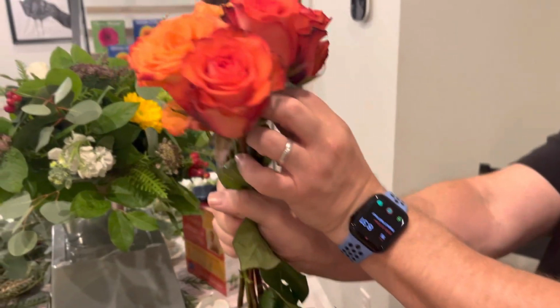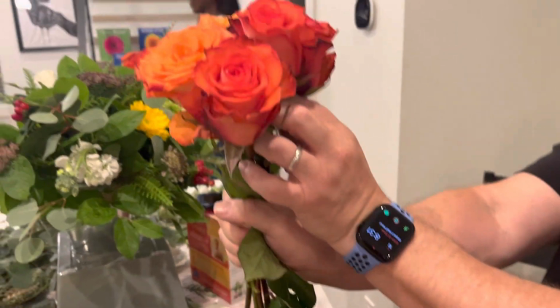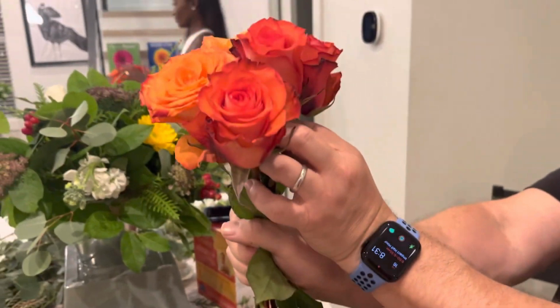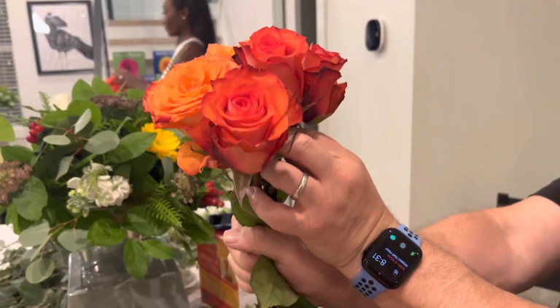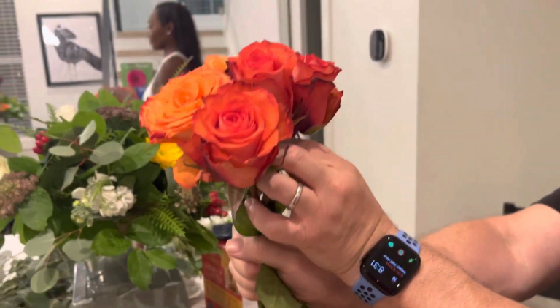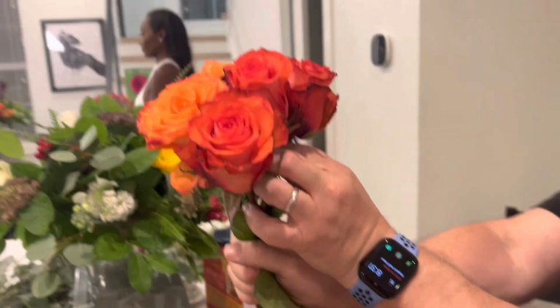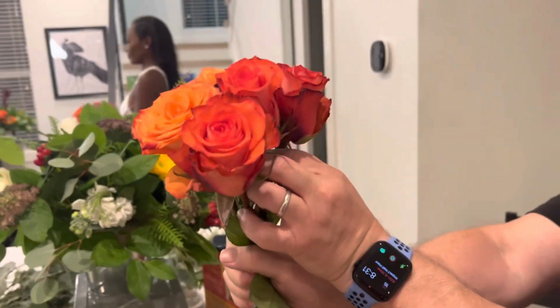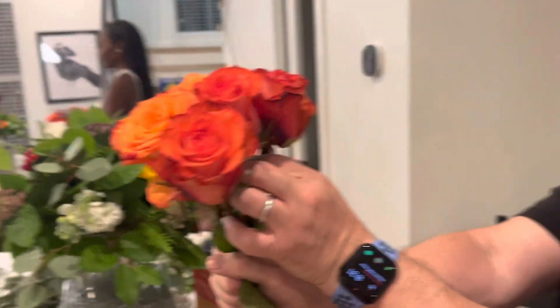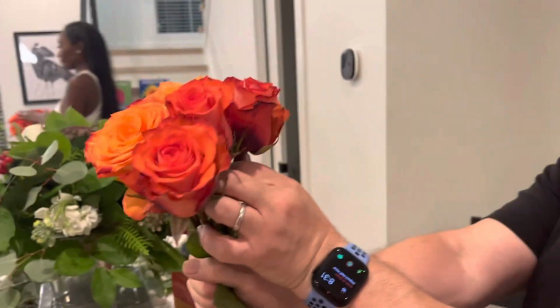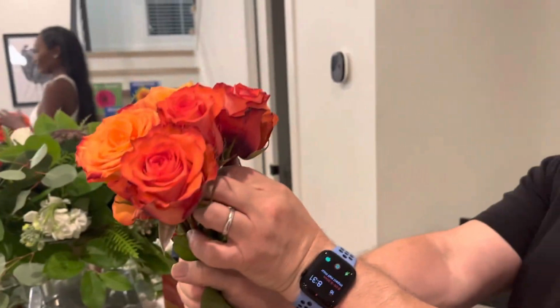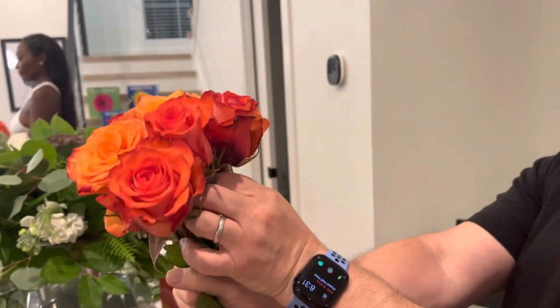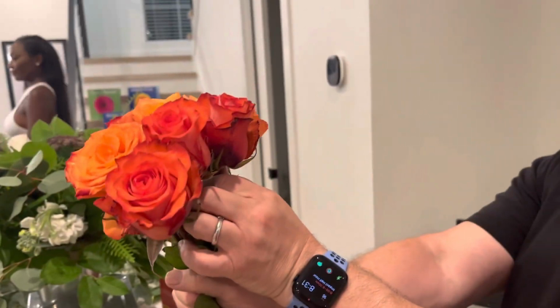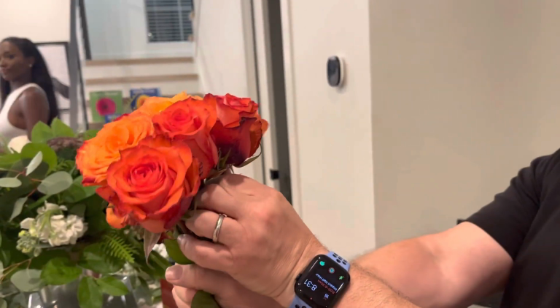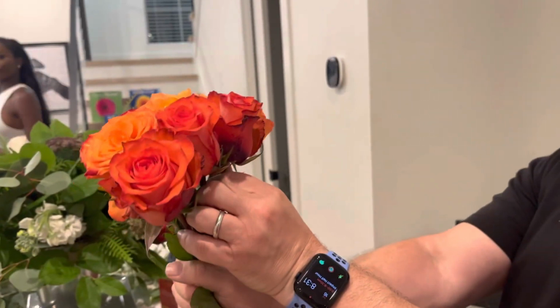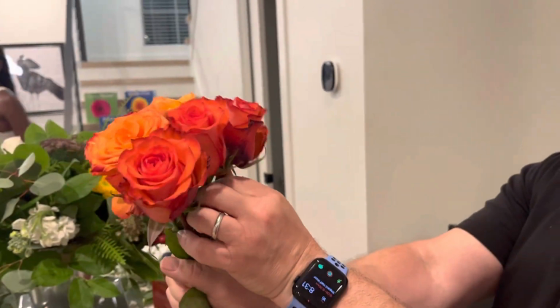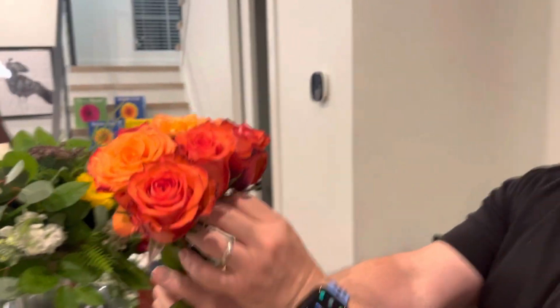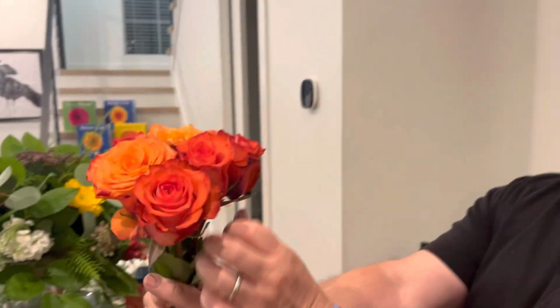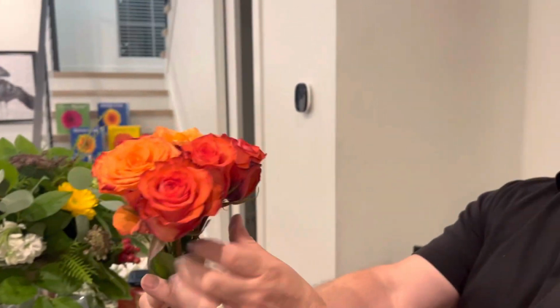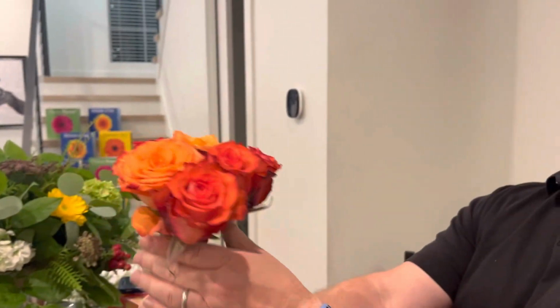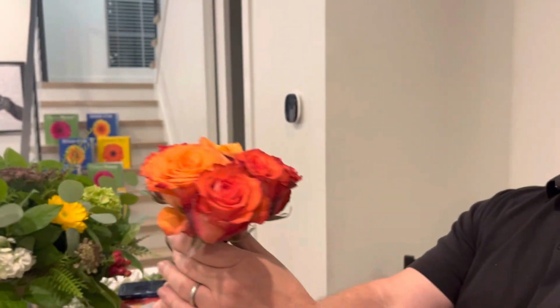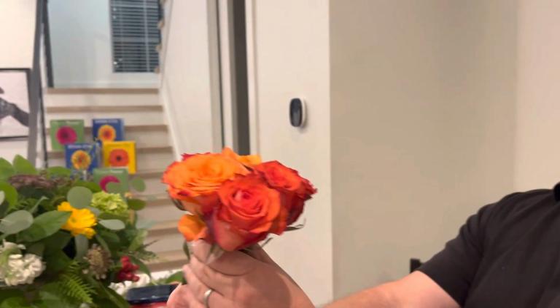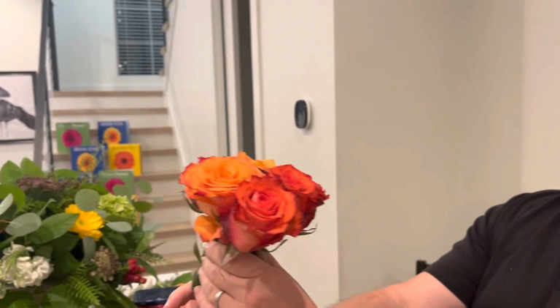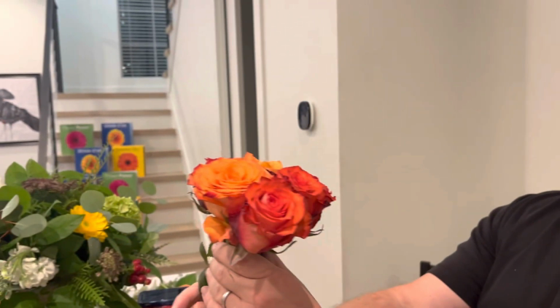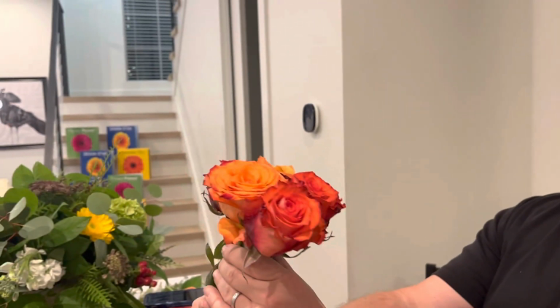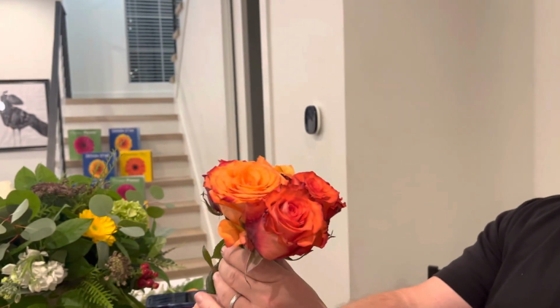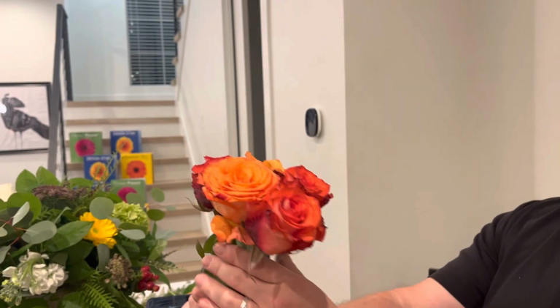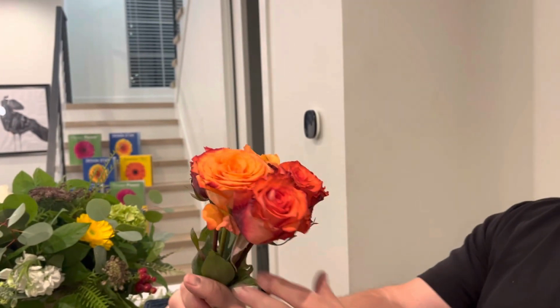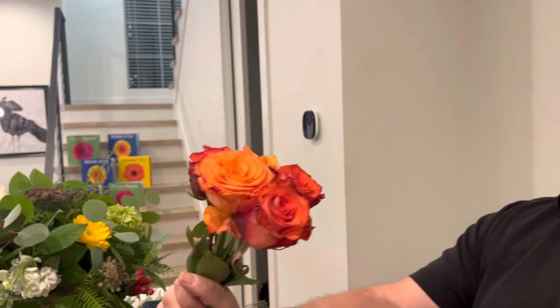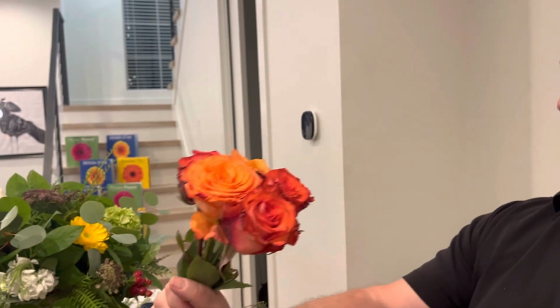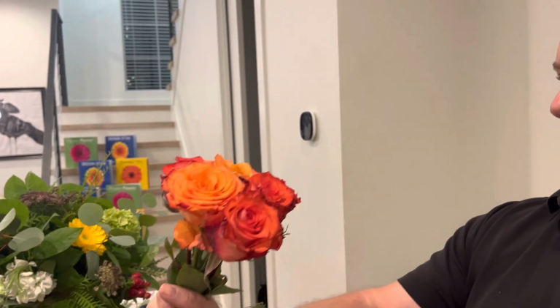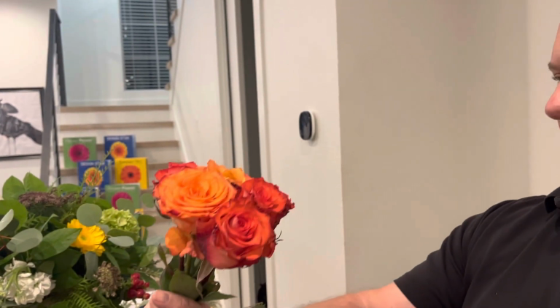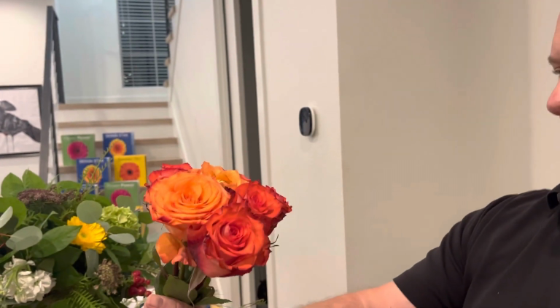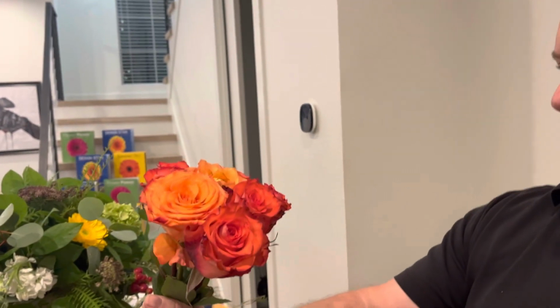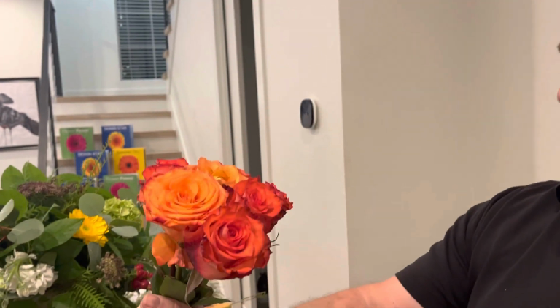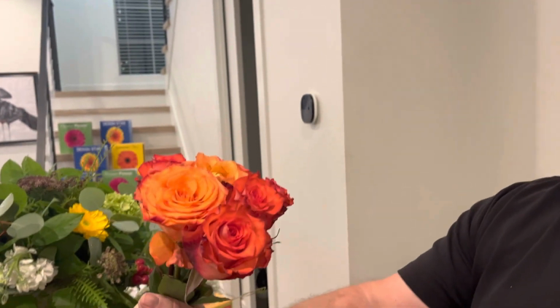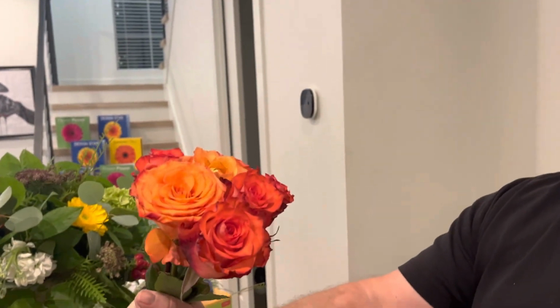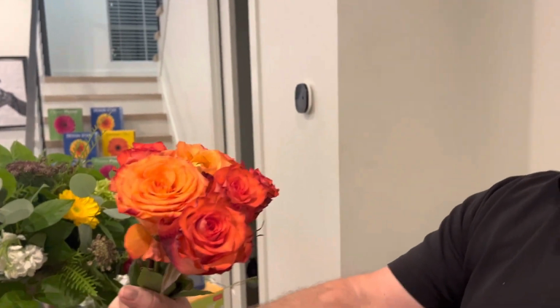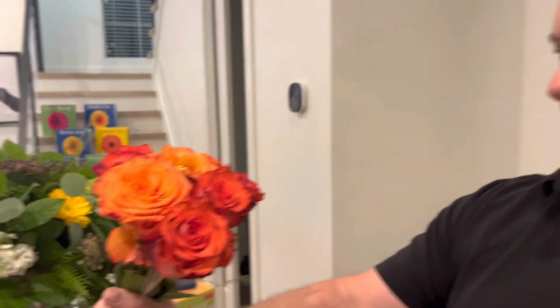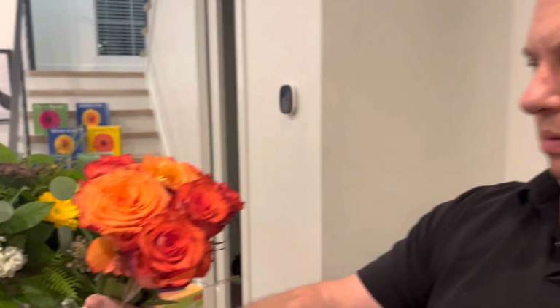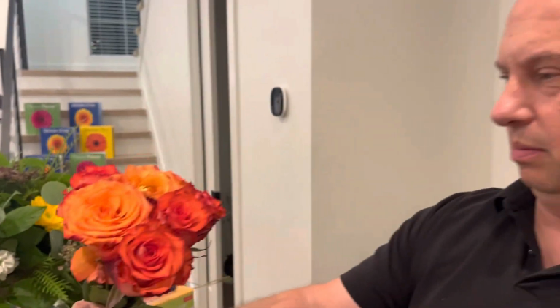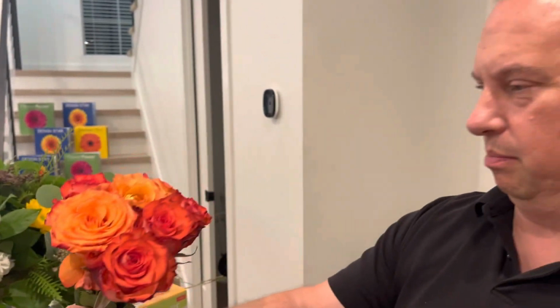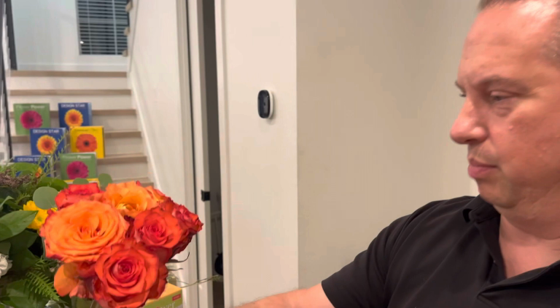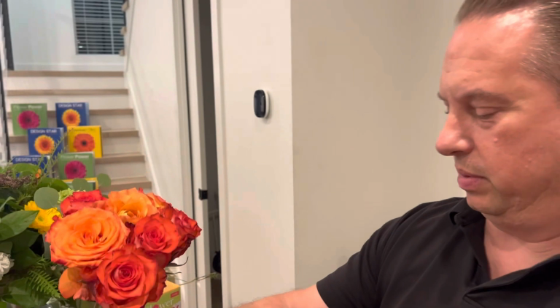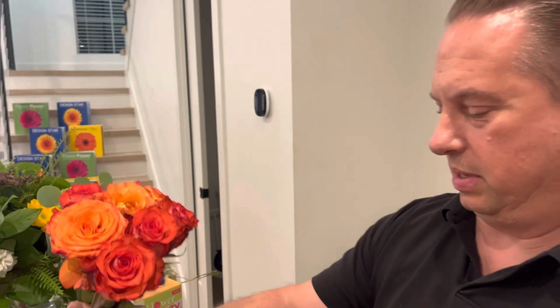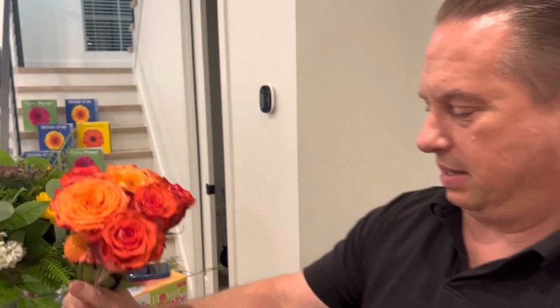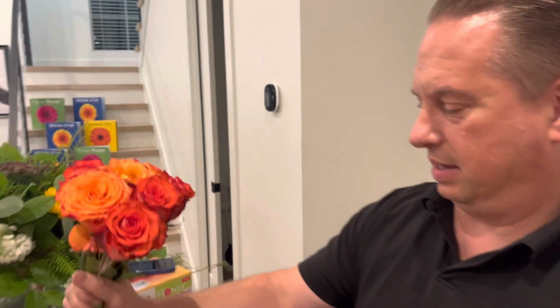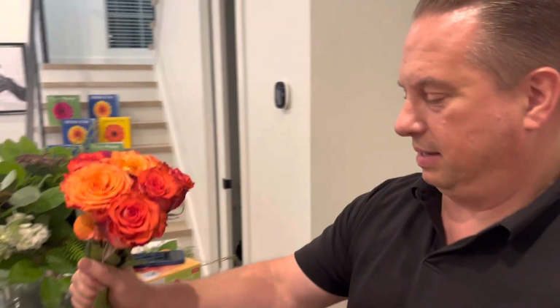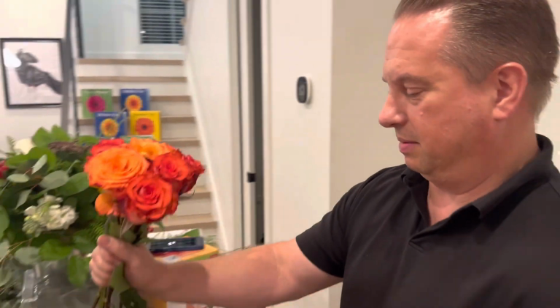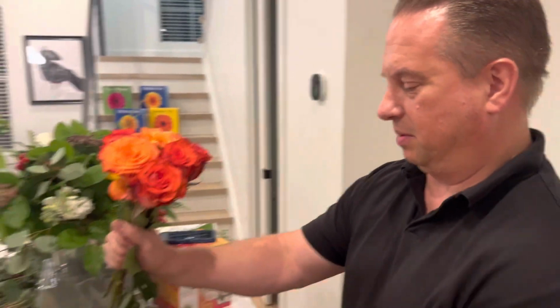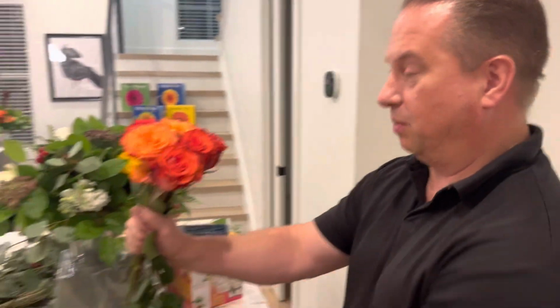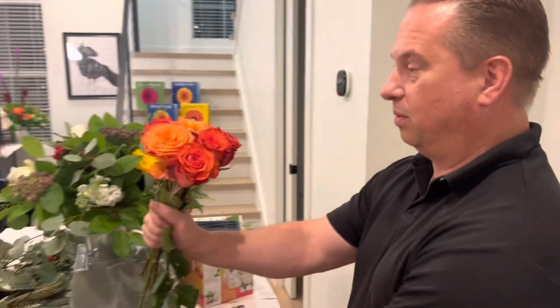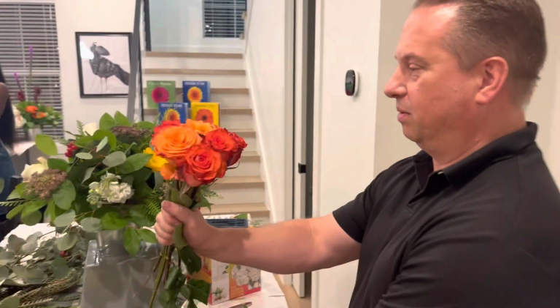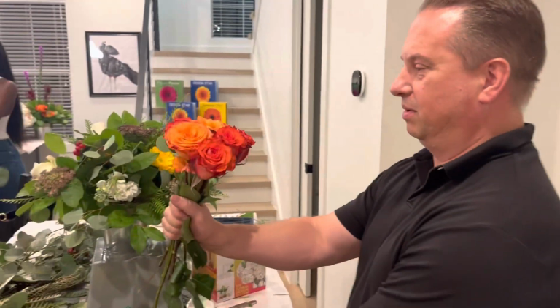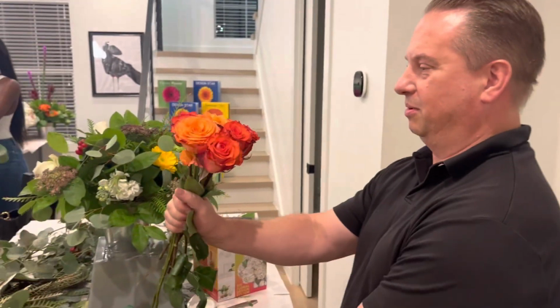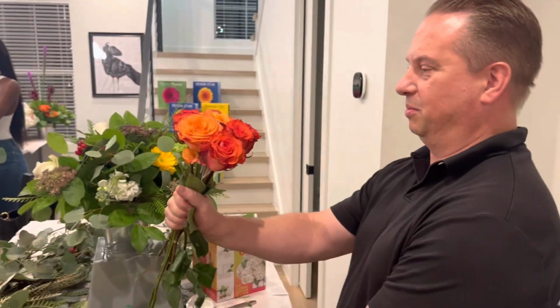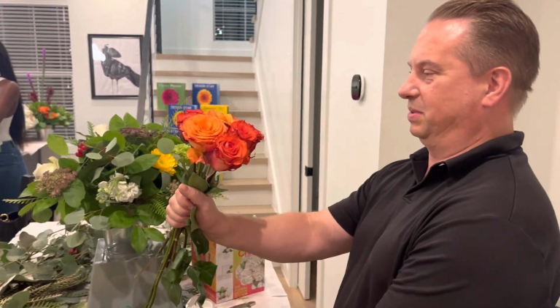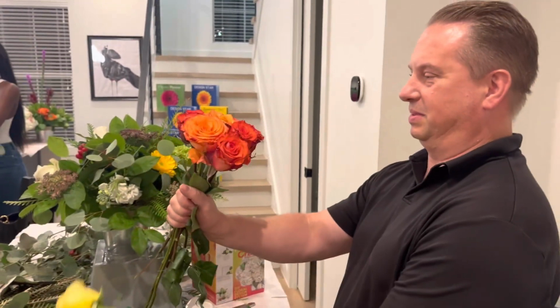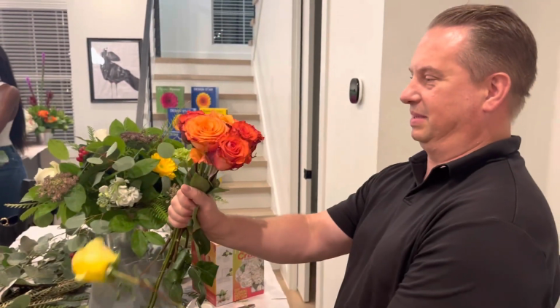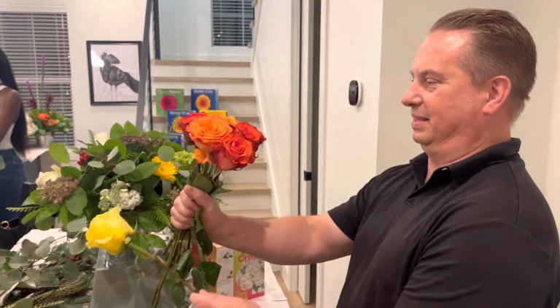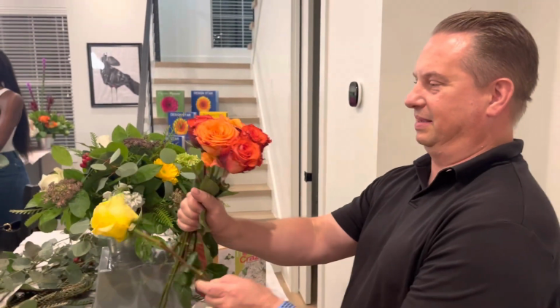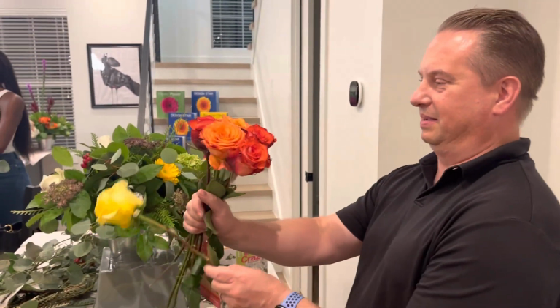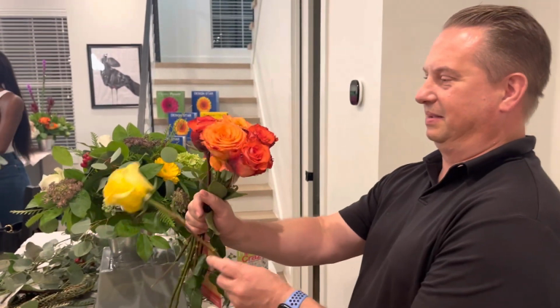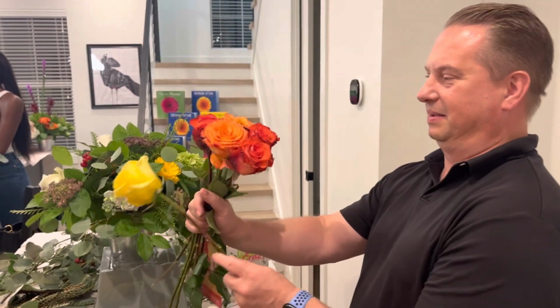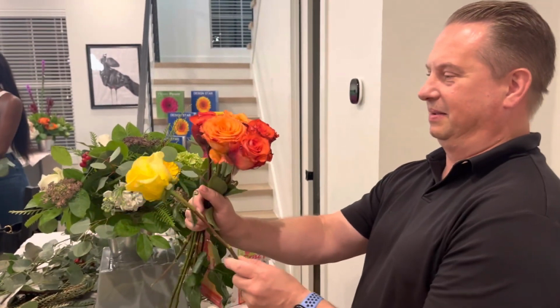We're here with Darren today. What are you working on, Darren? I'm doing the bridal bouquet — an all-rose bouquet. How long have you been doing flowers?